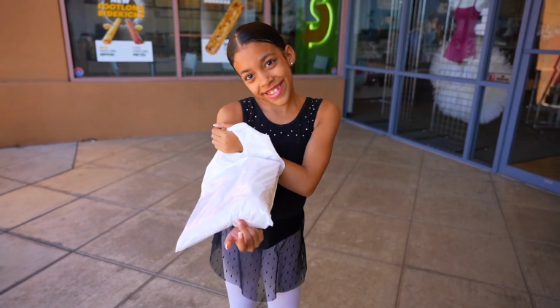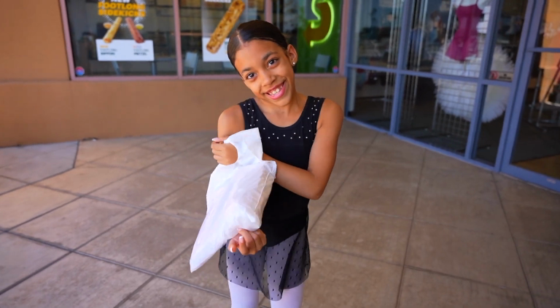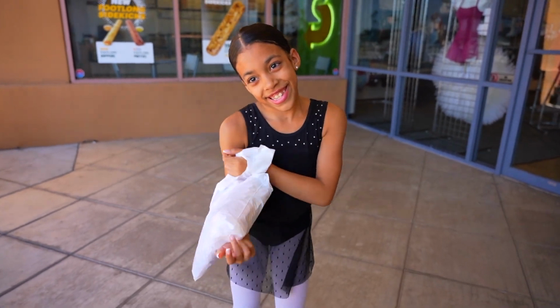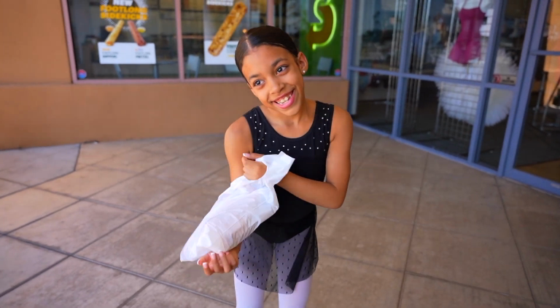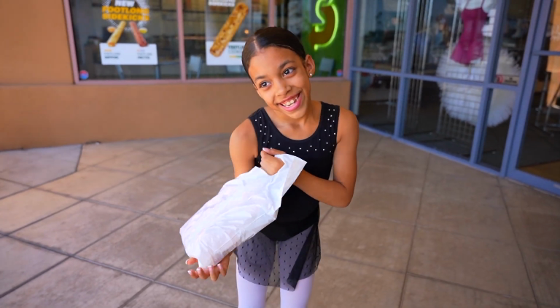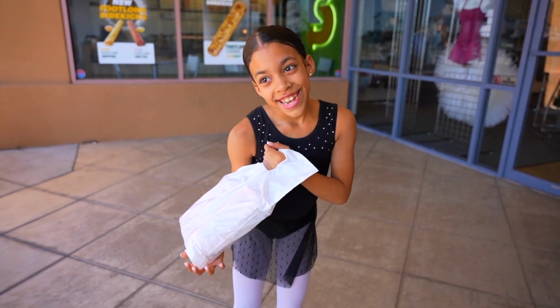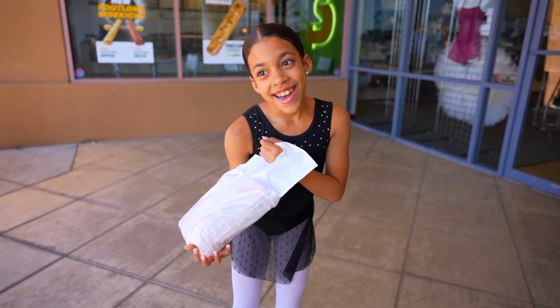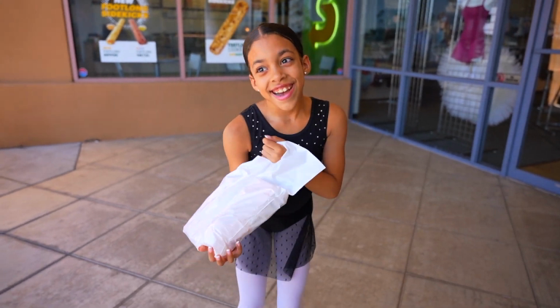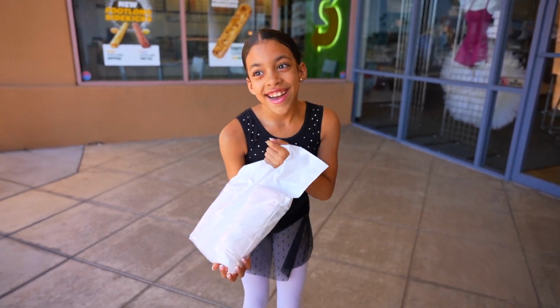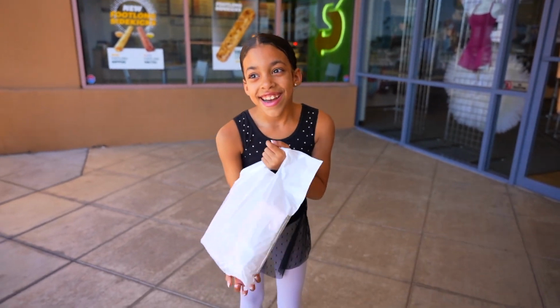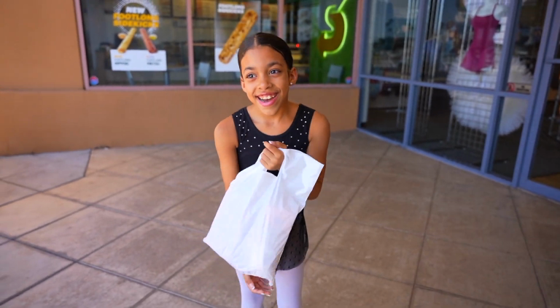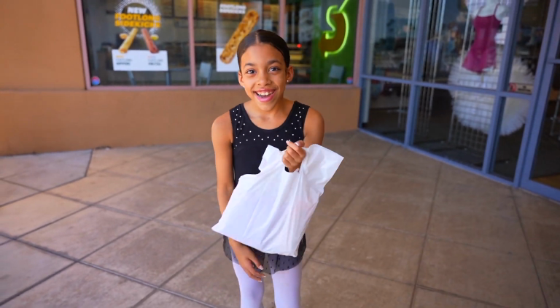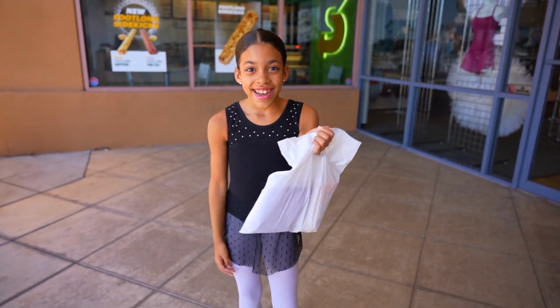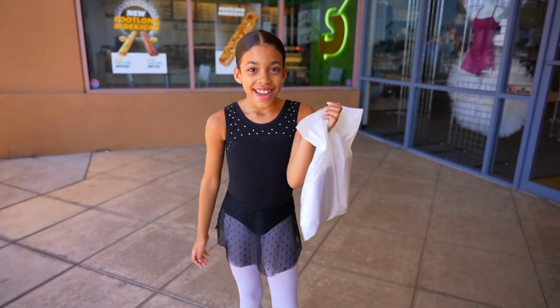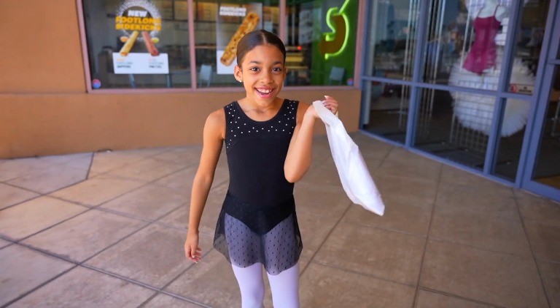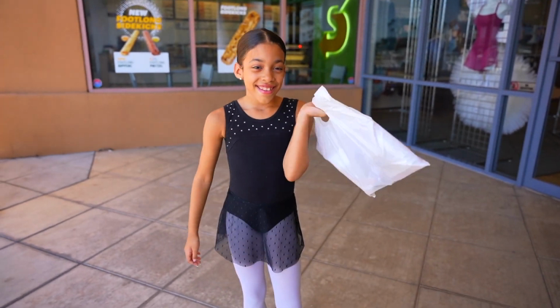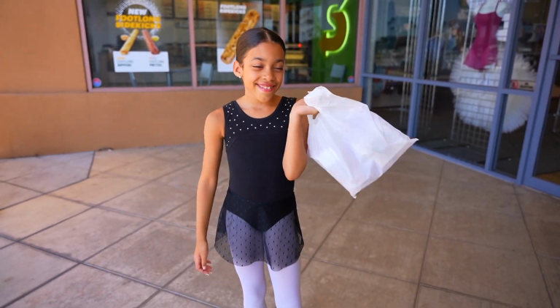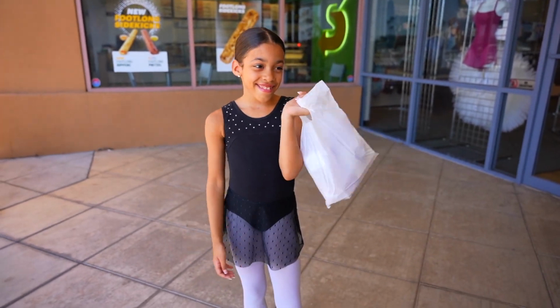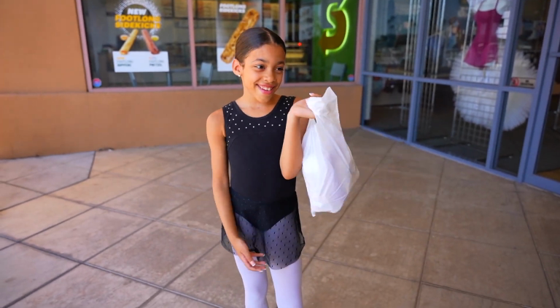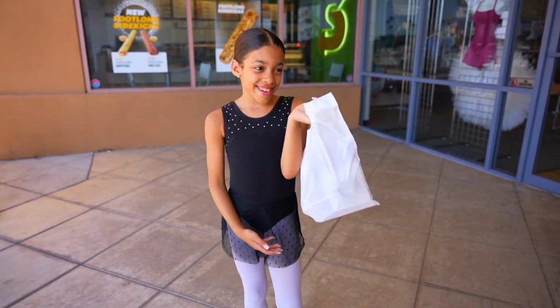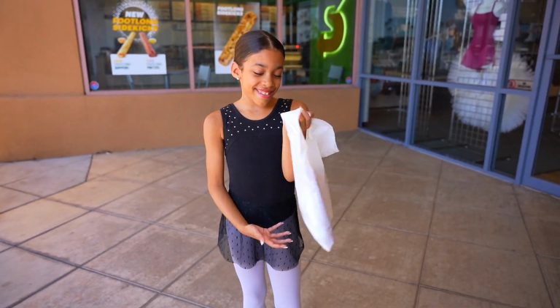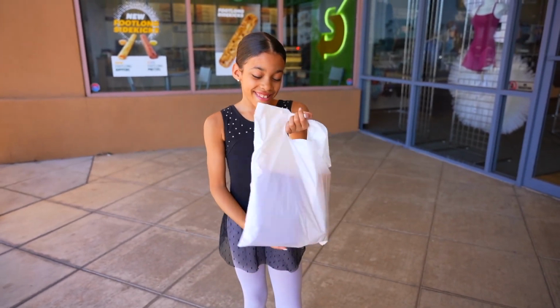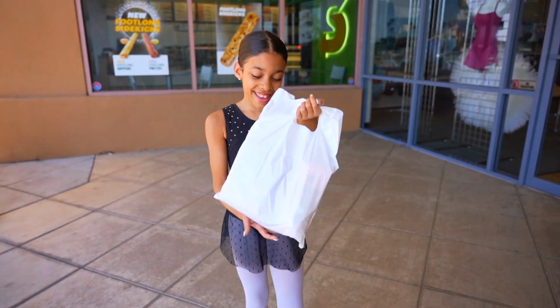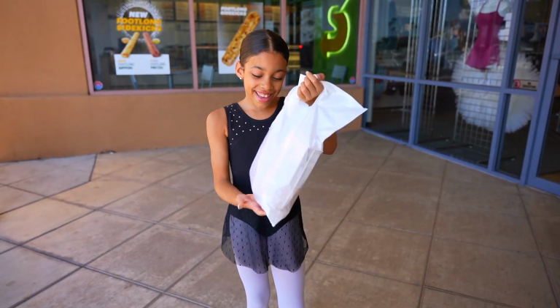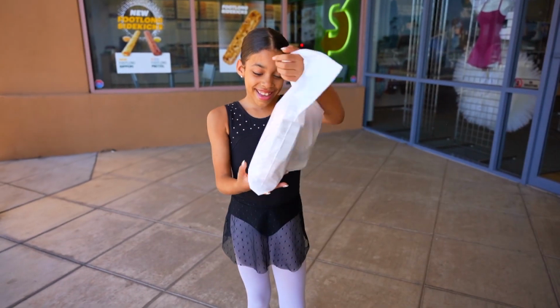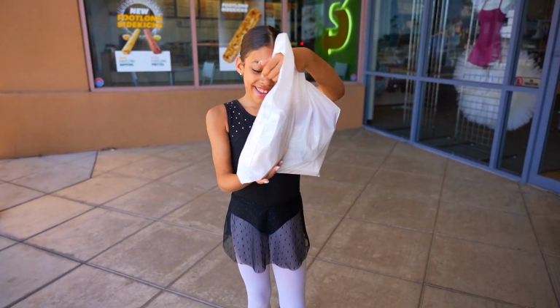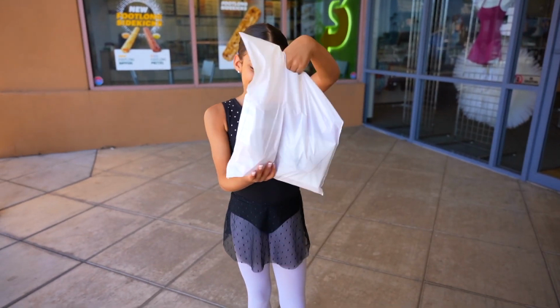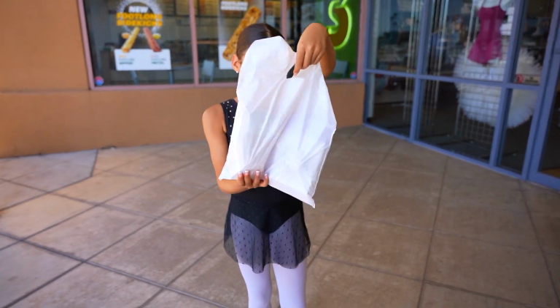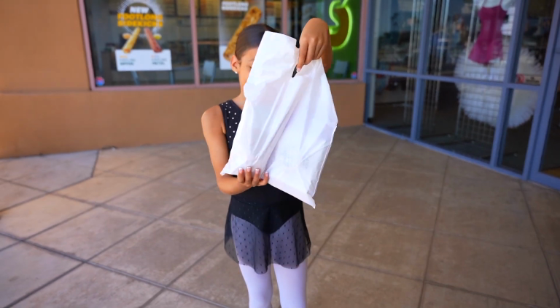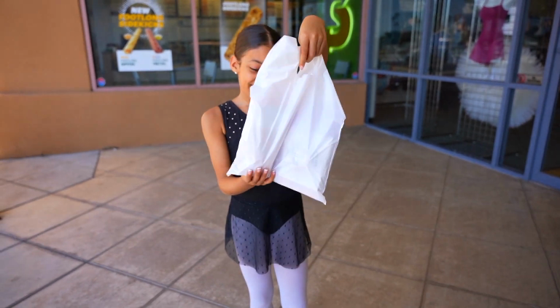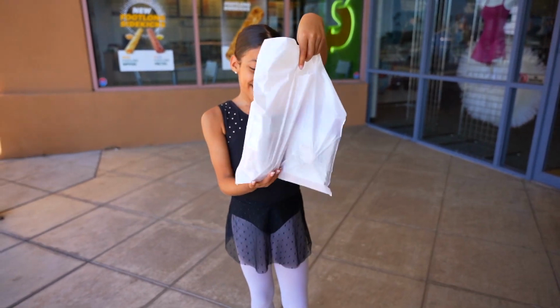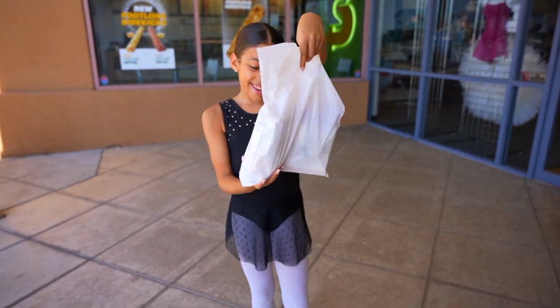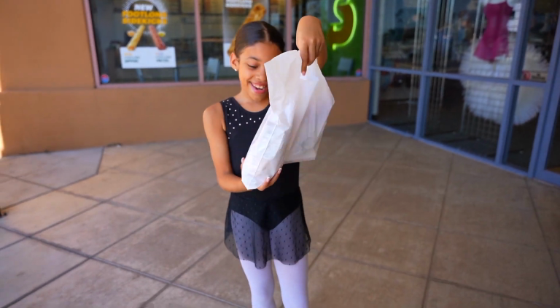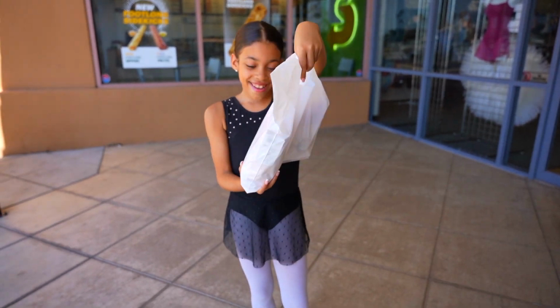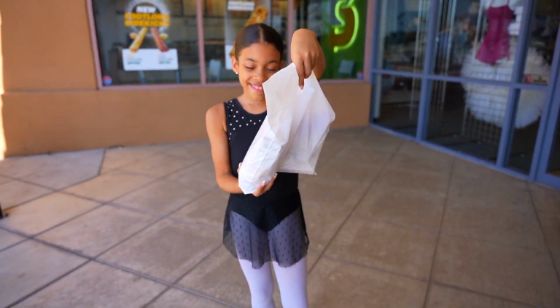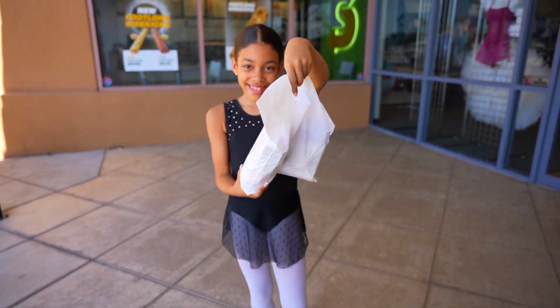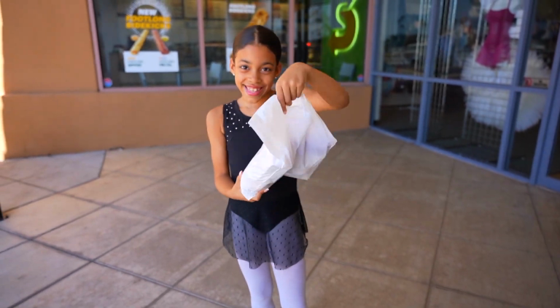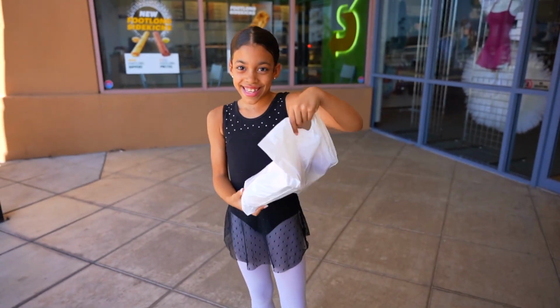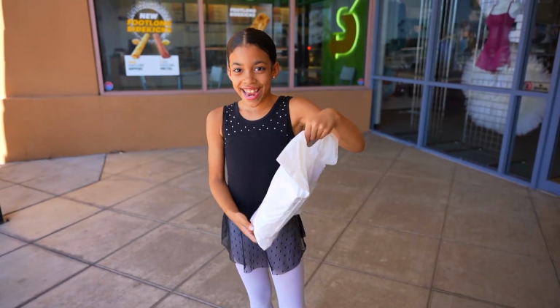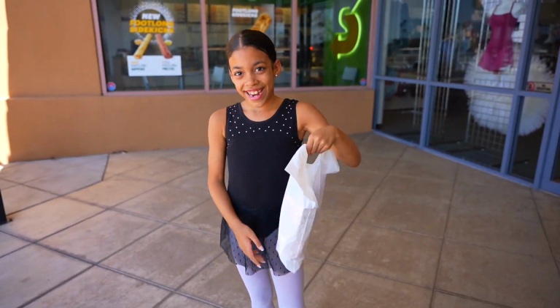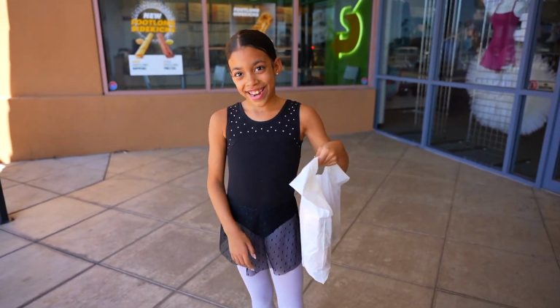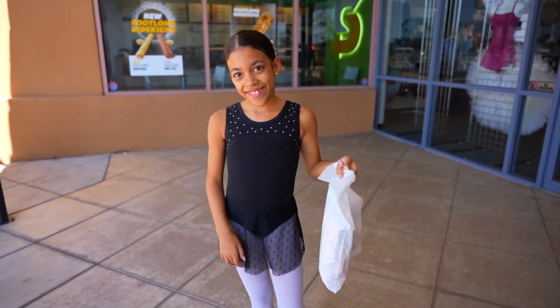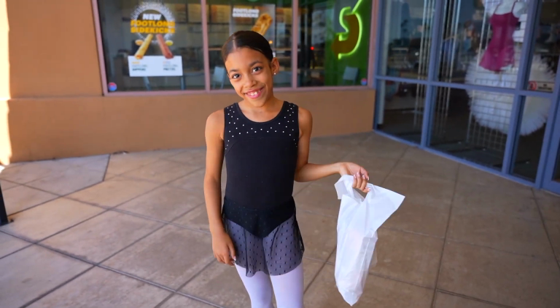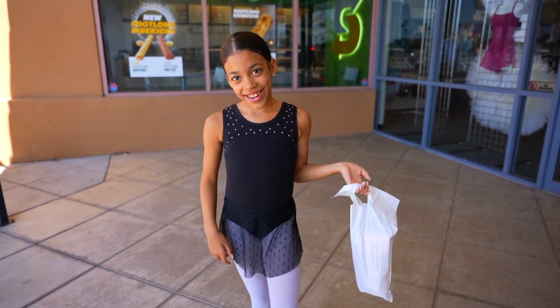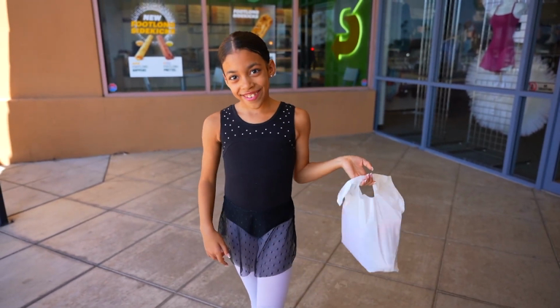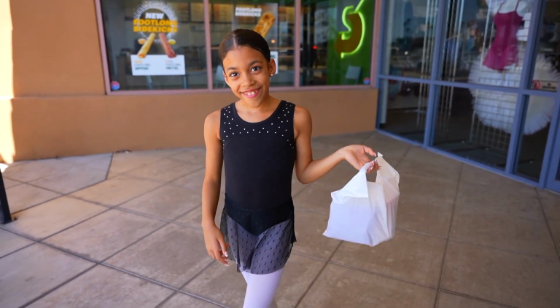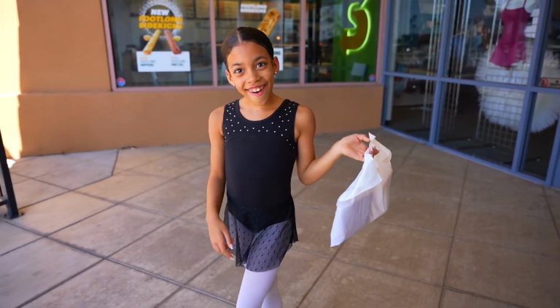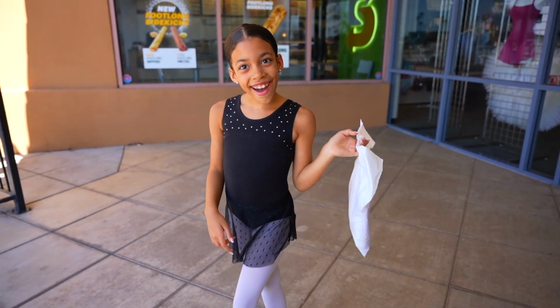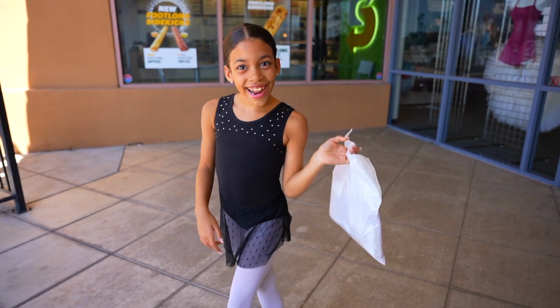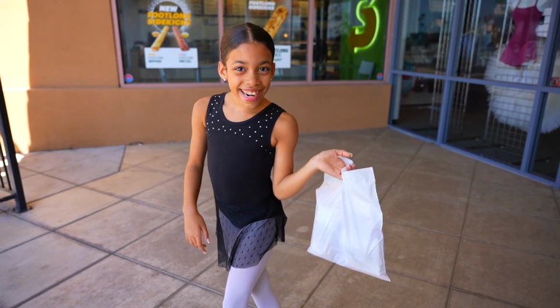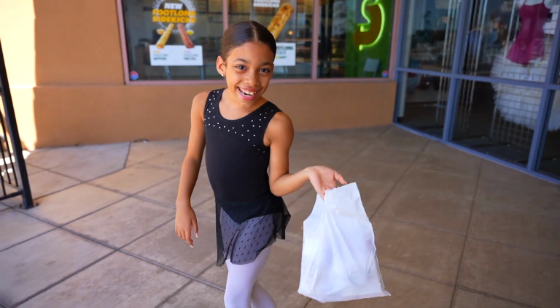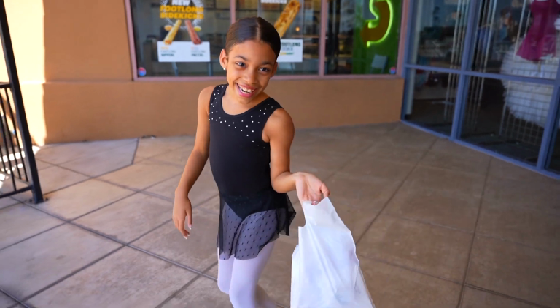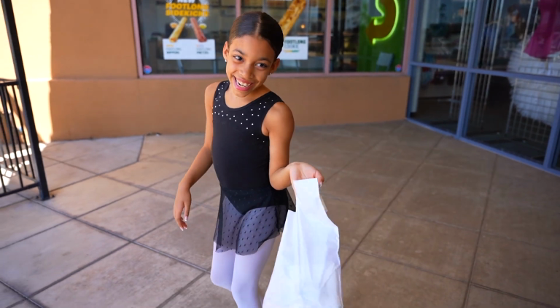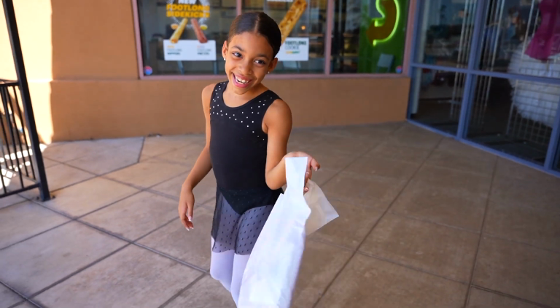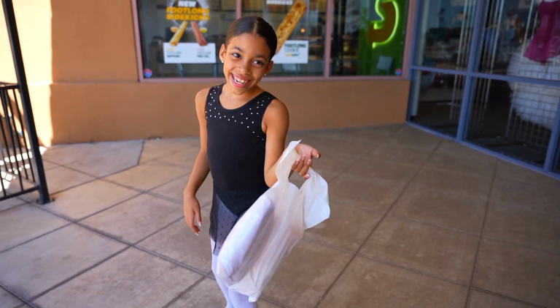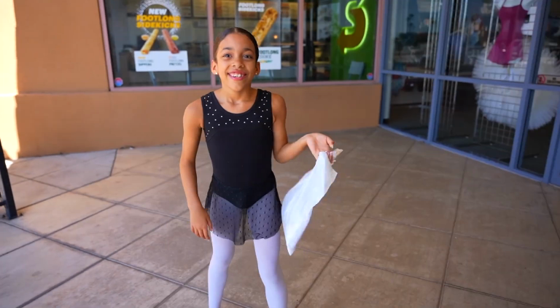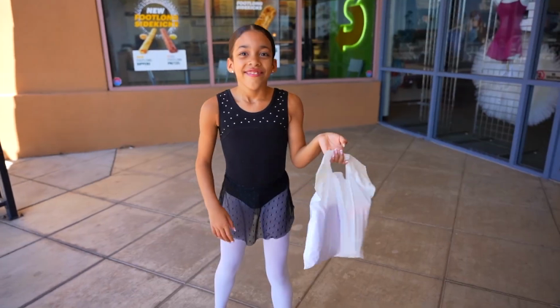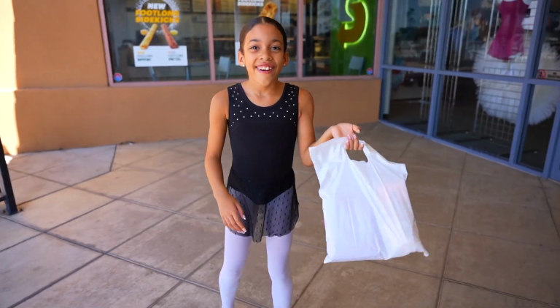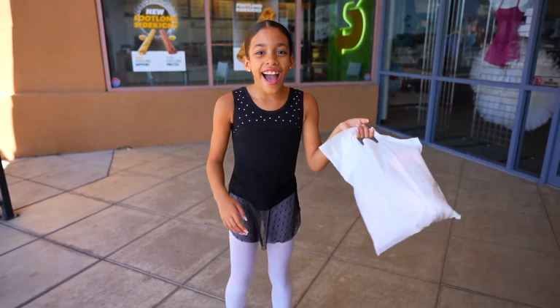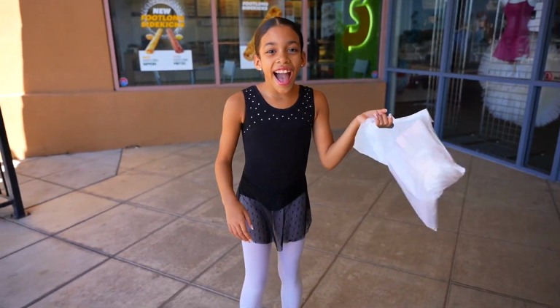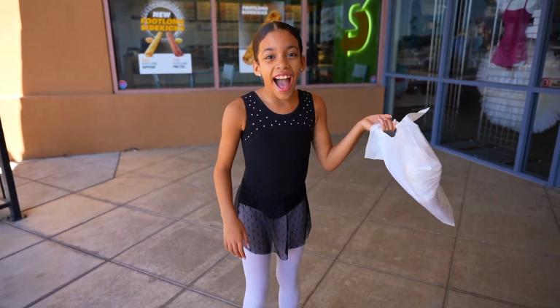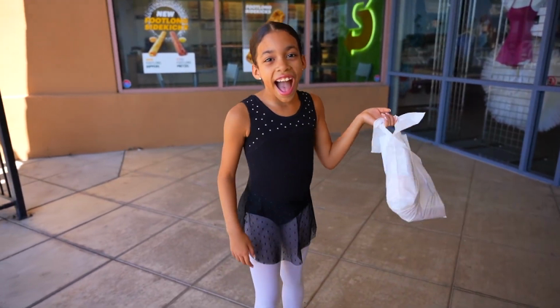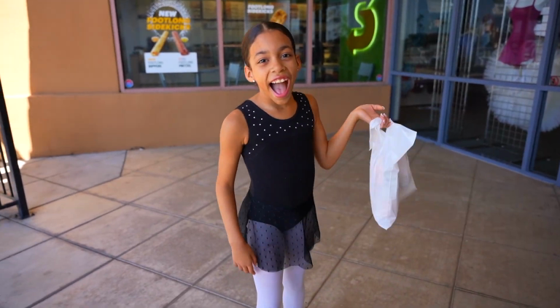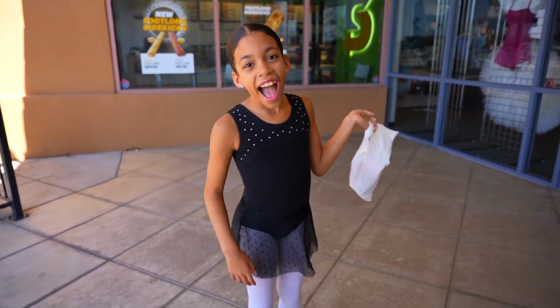How are you feeling? Really good — I'm excited to put them on! Bye! Wow!